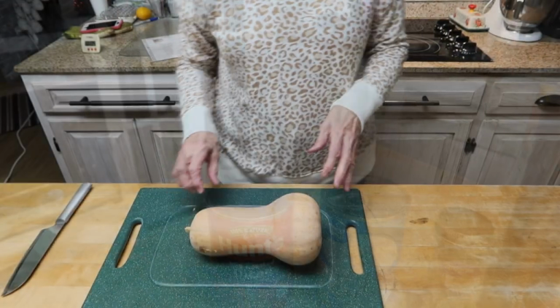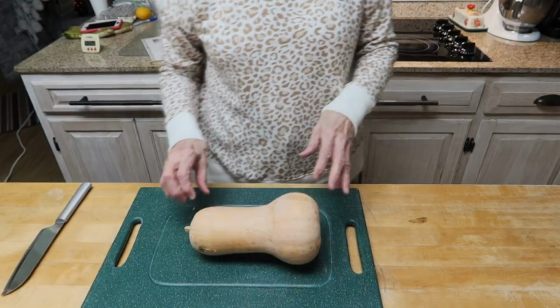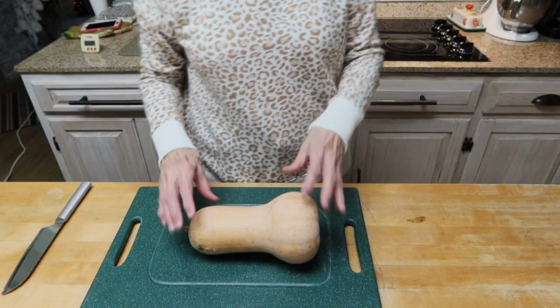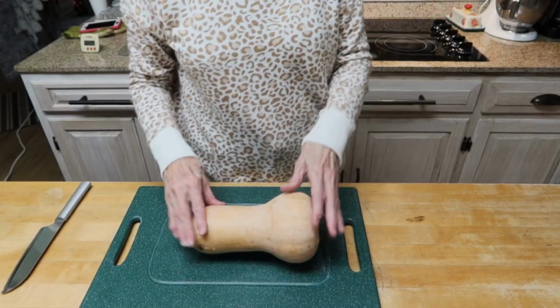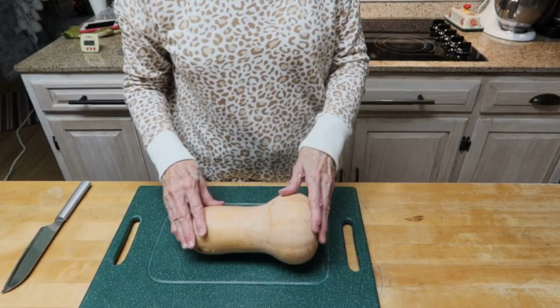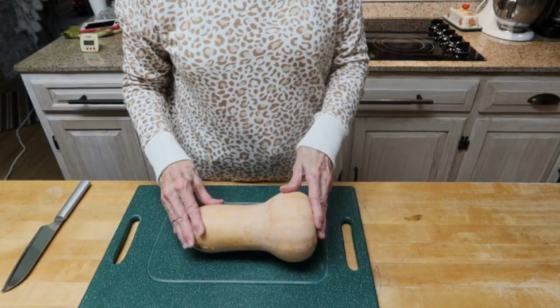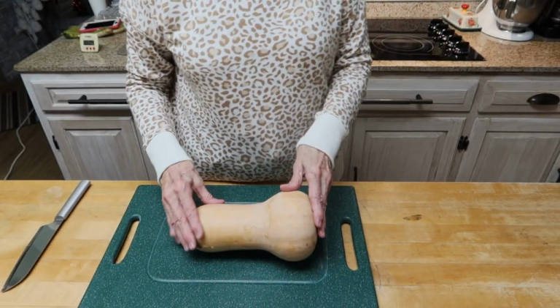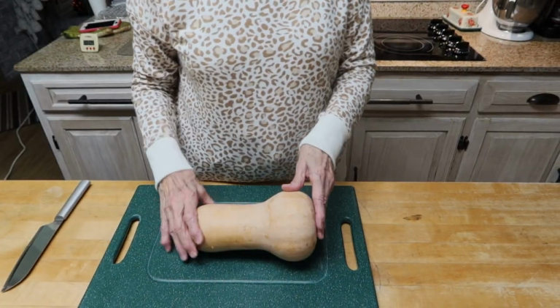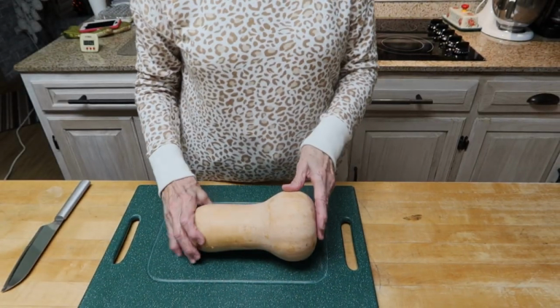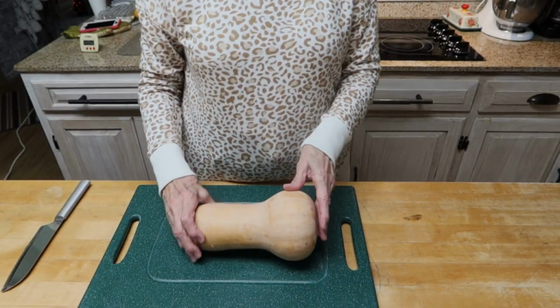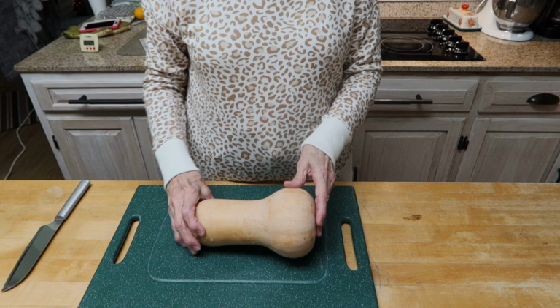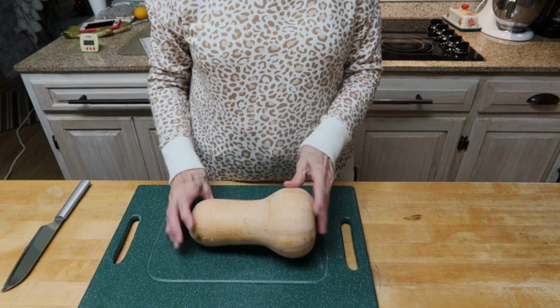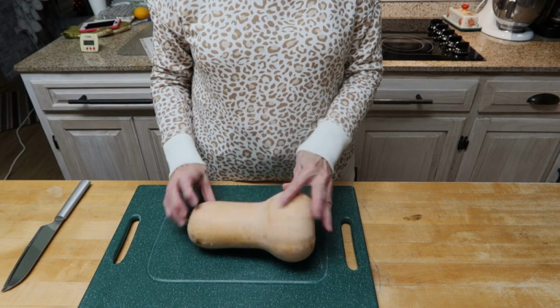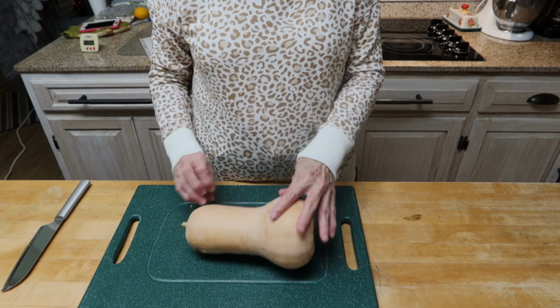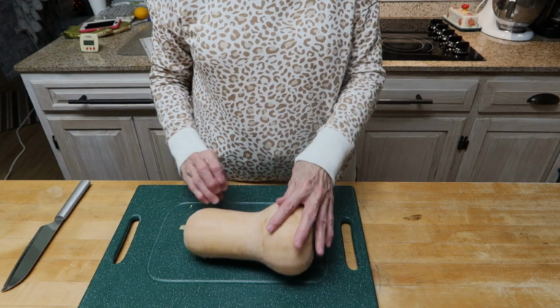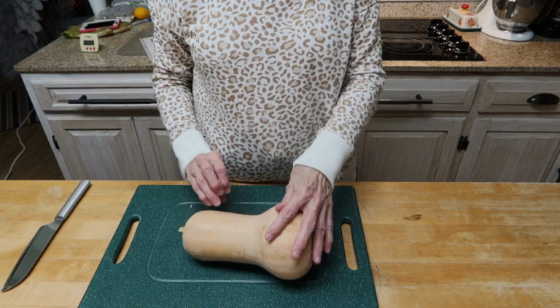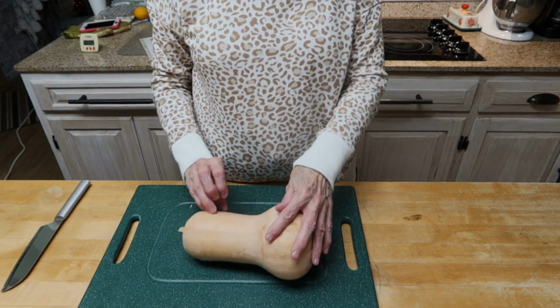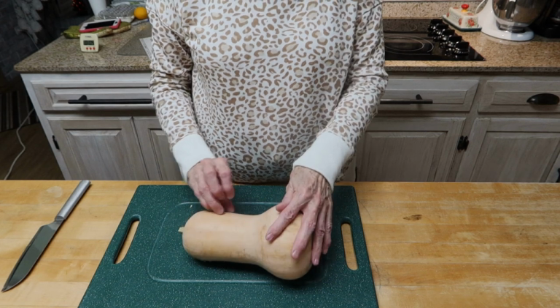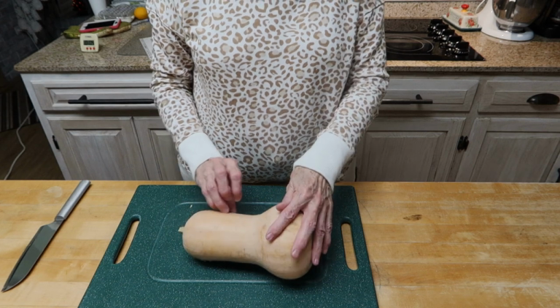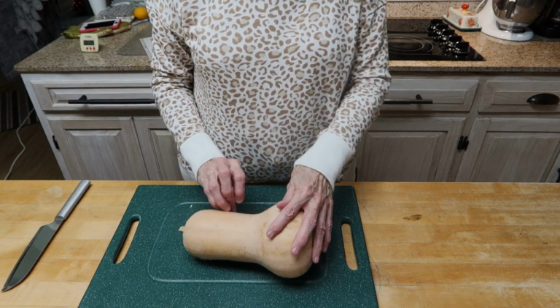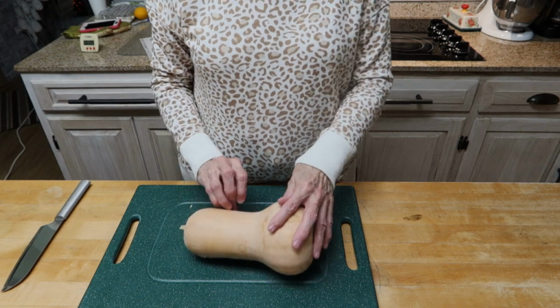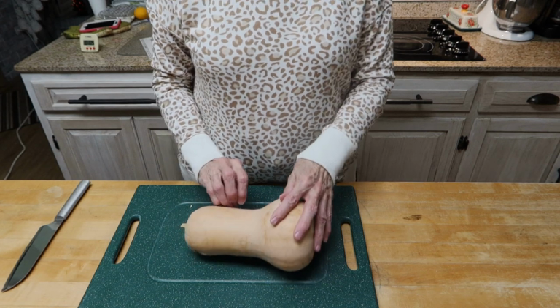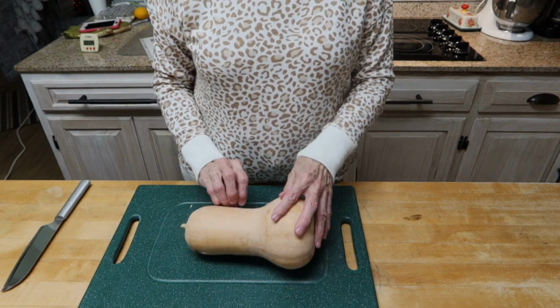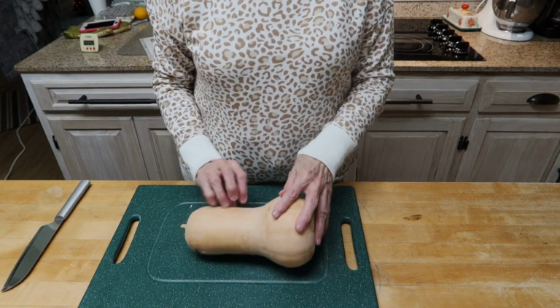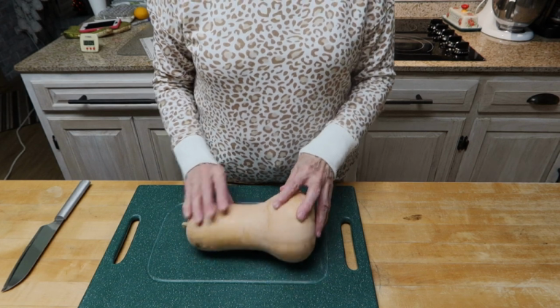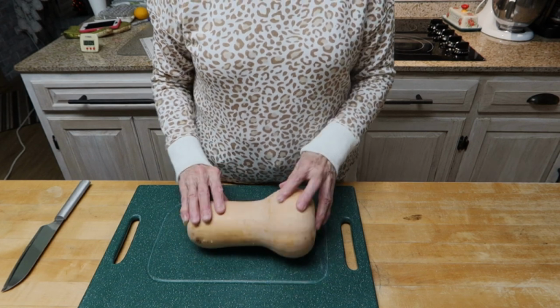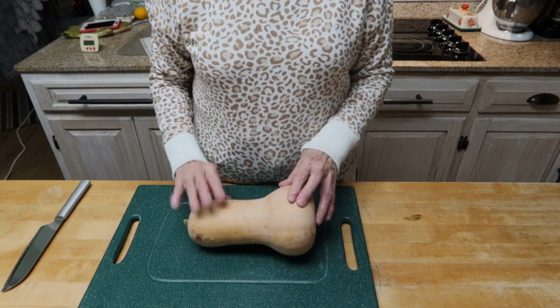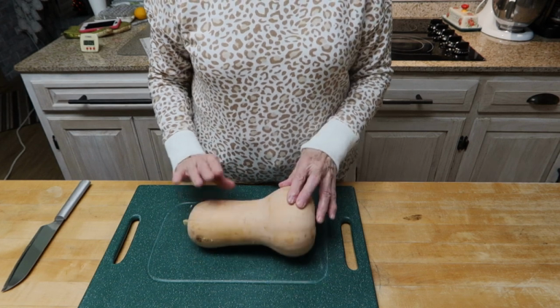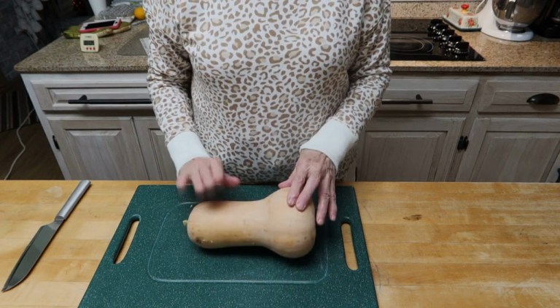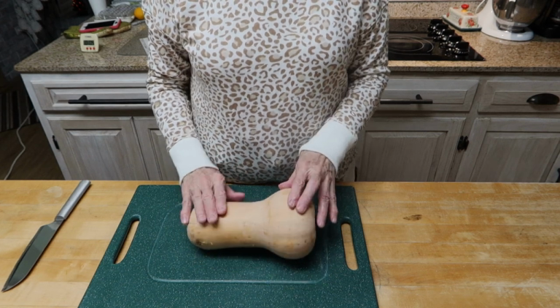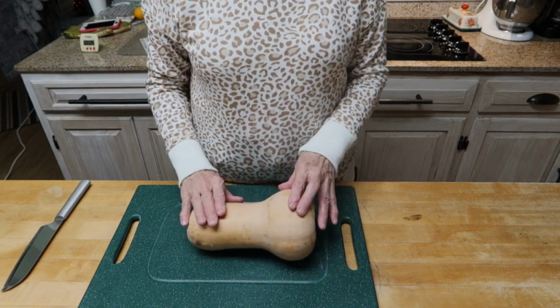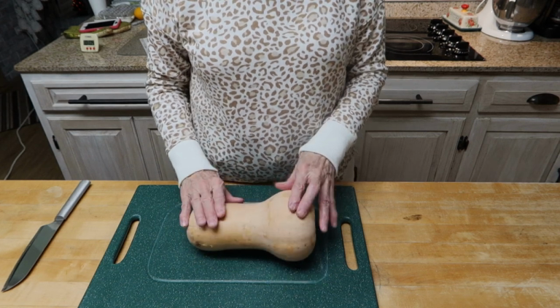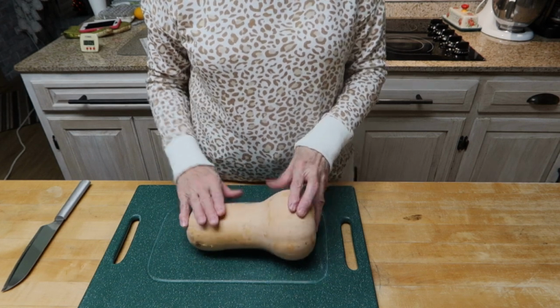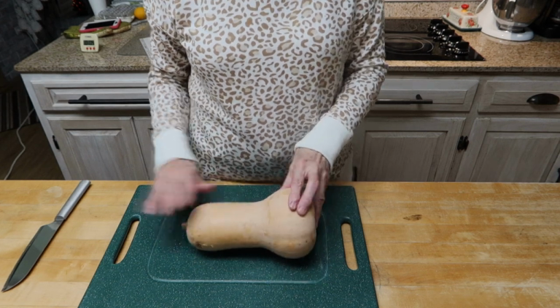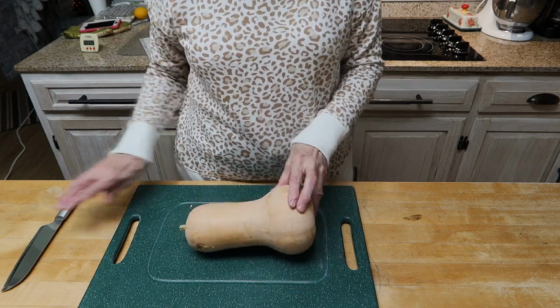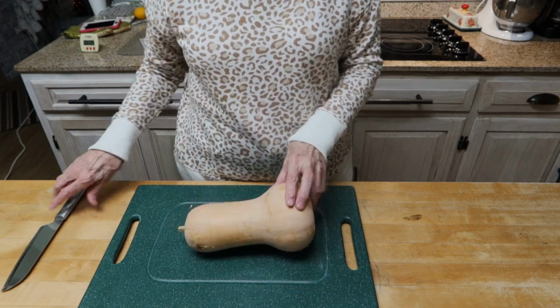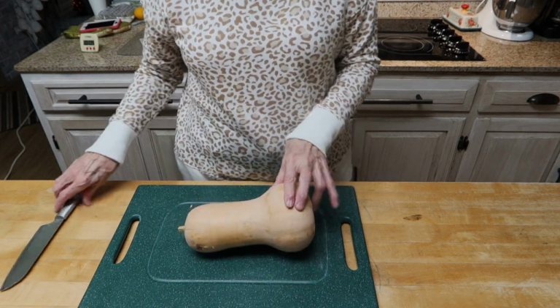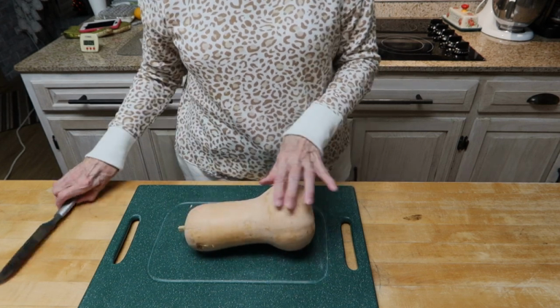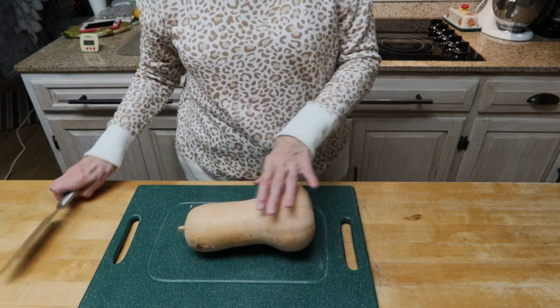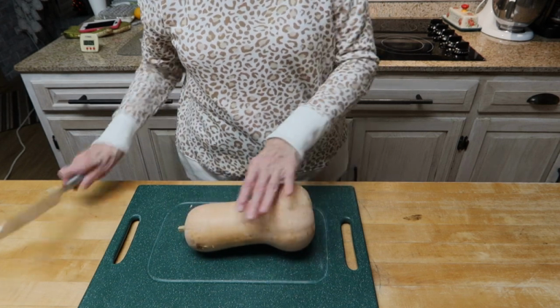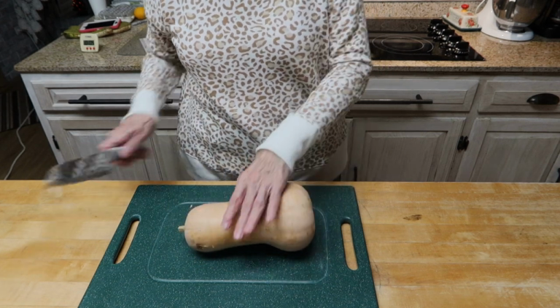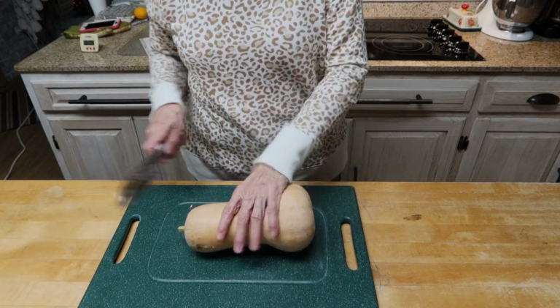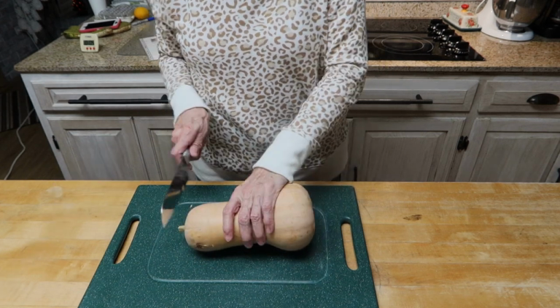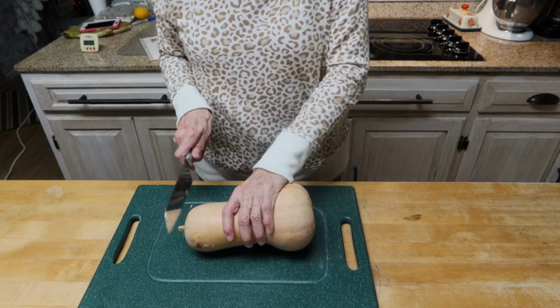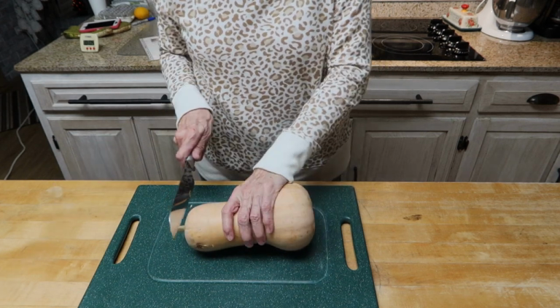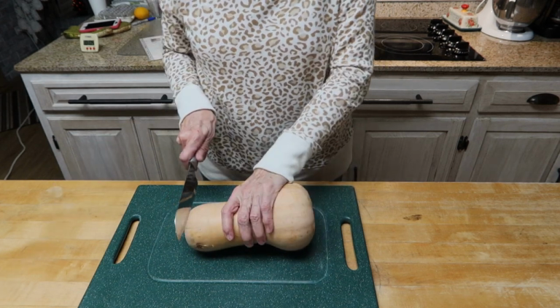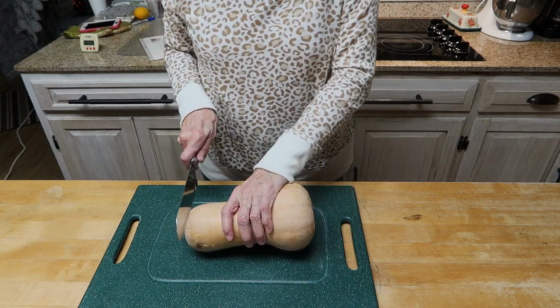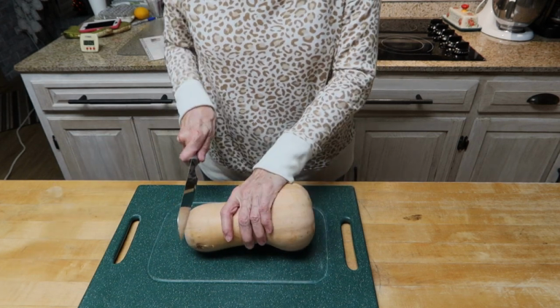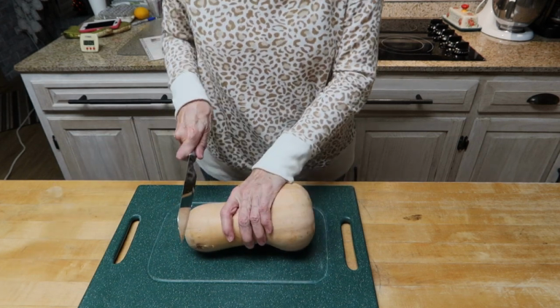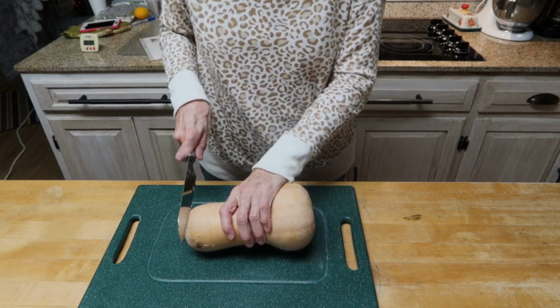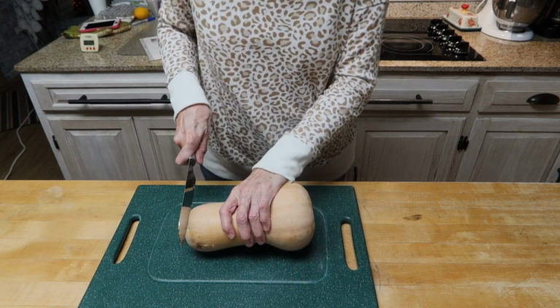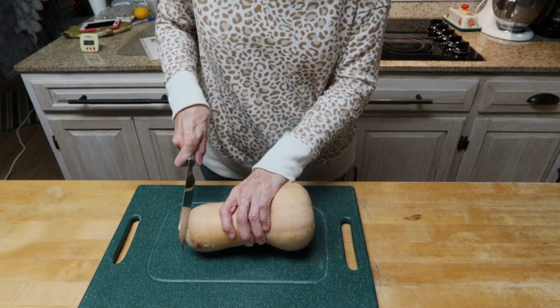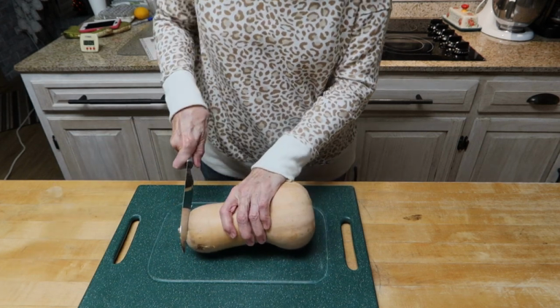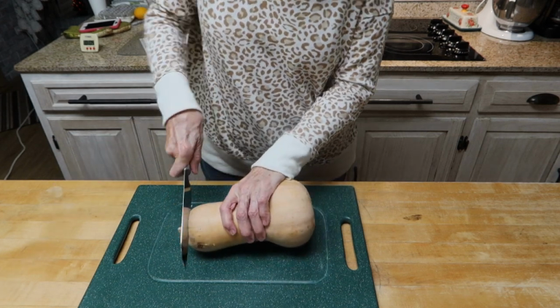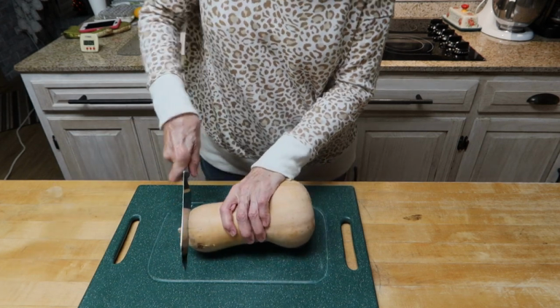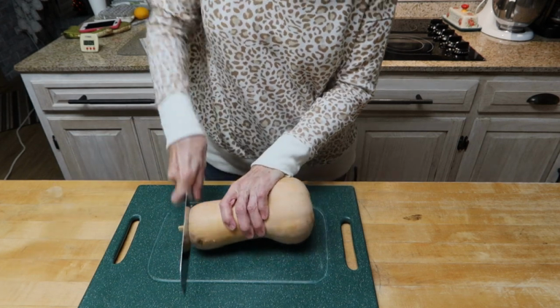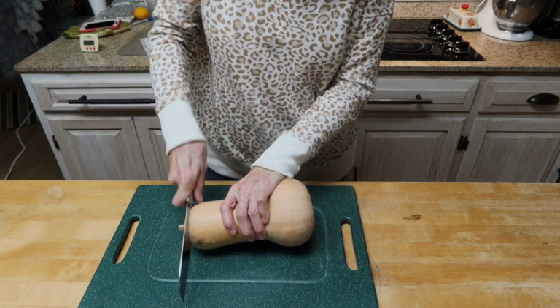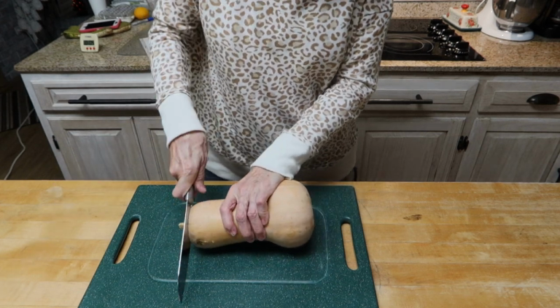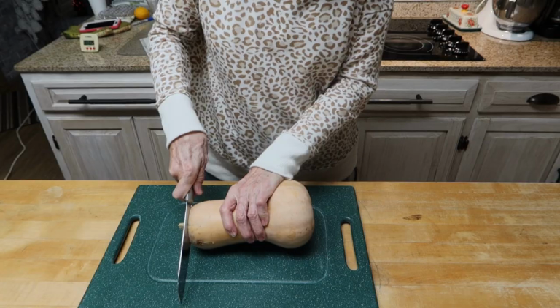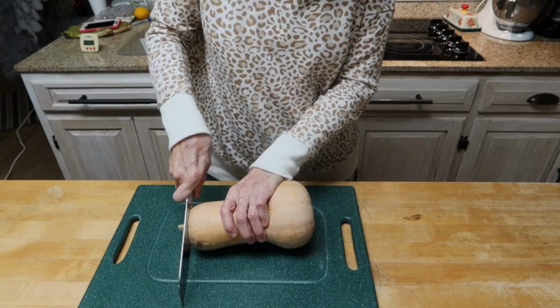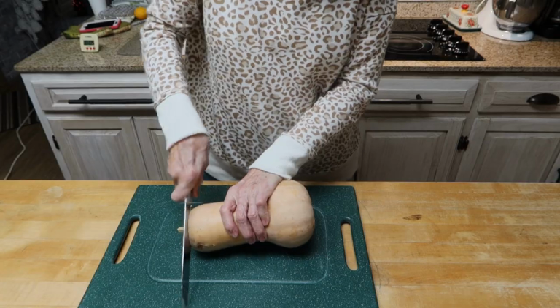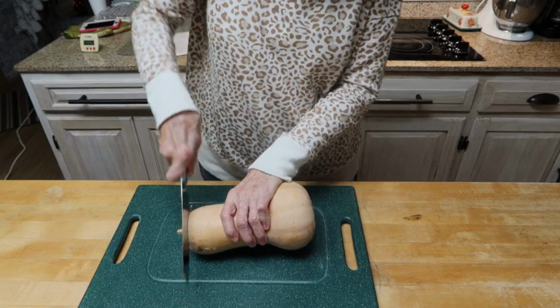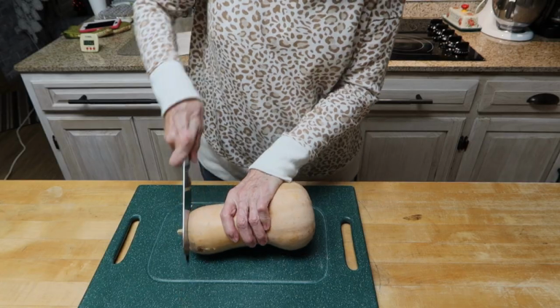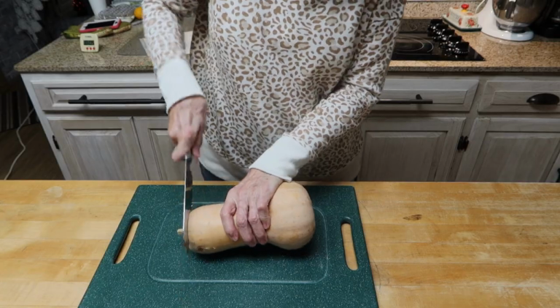You have to peel, seed, and dice your butternut squash, and so I will do that first.